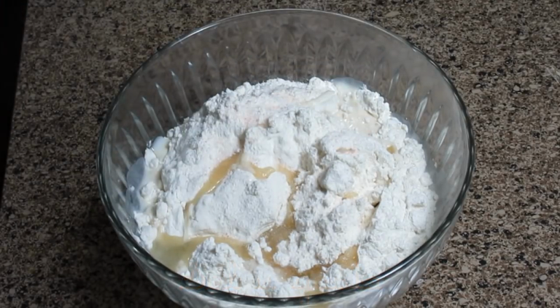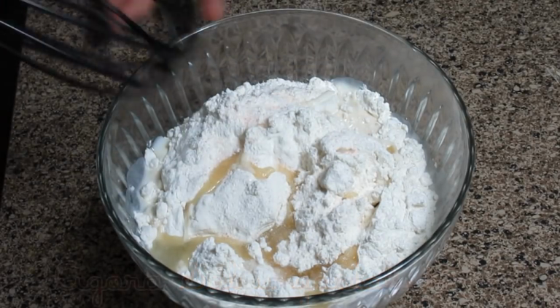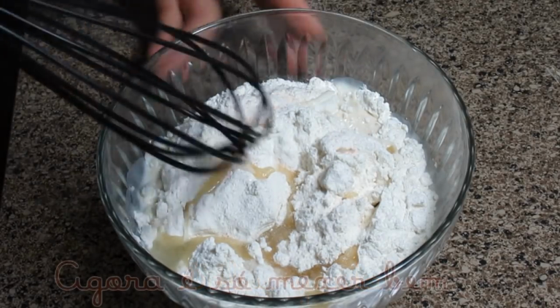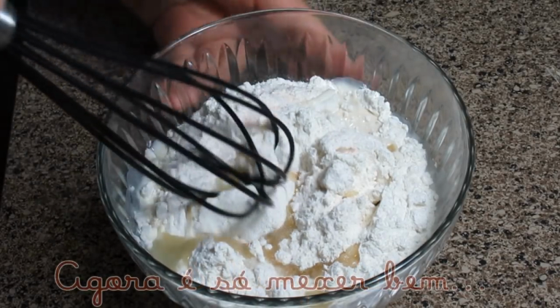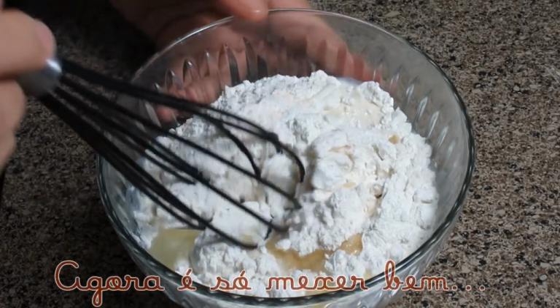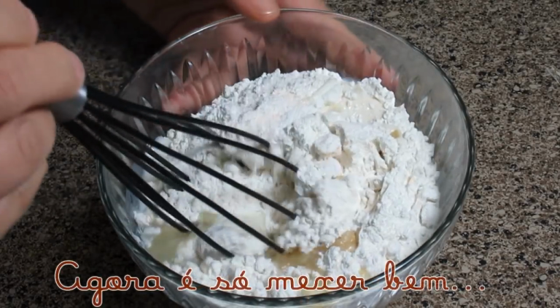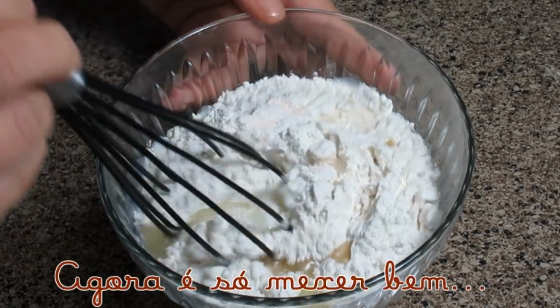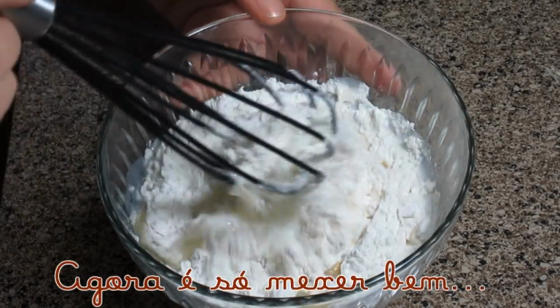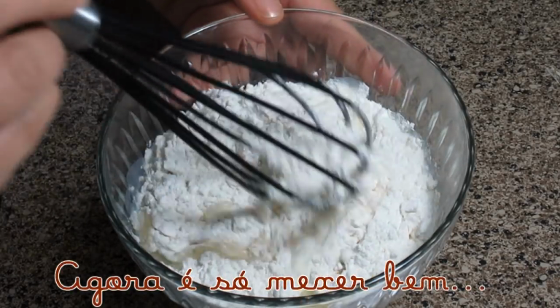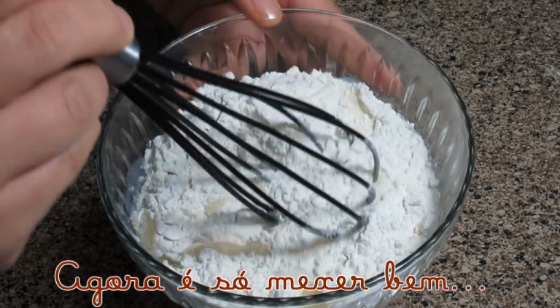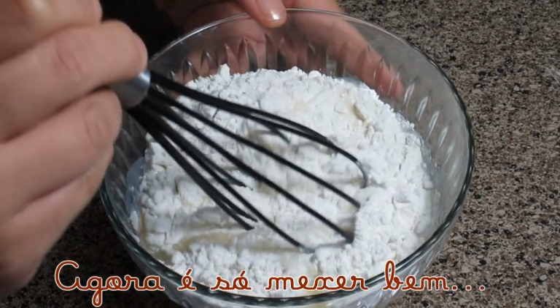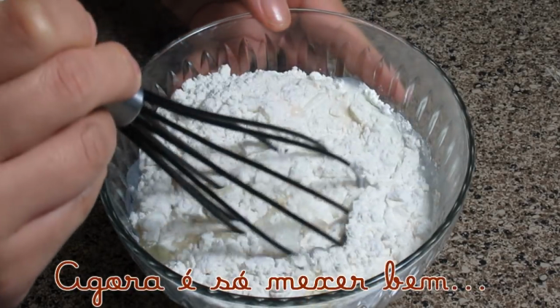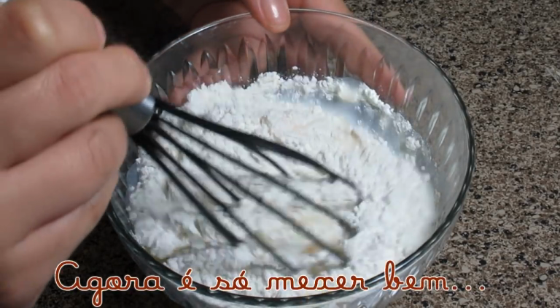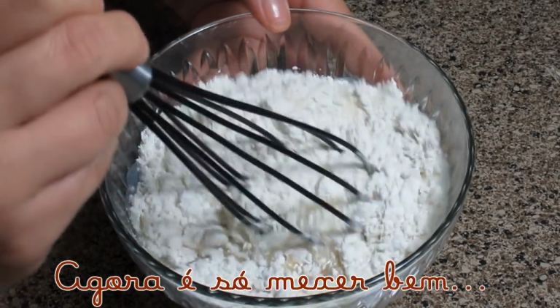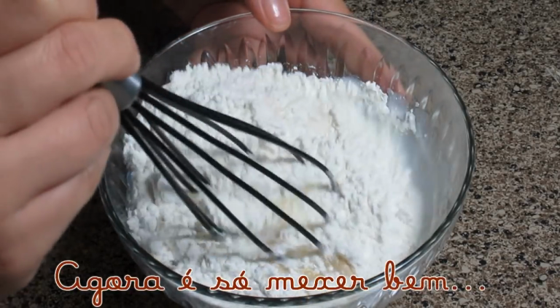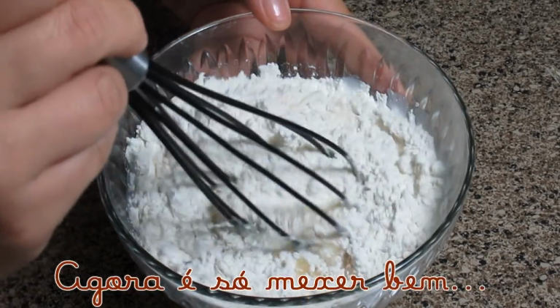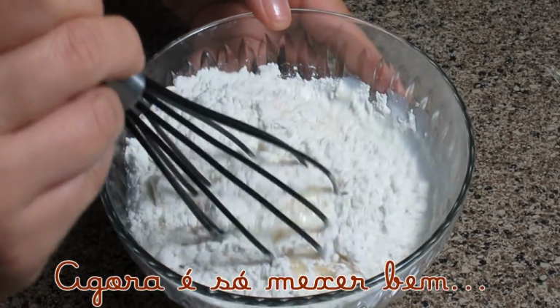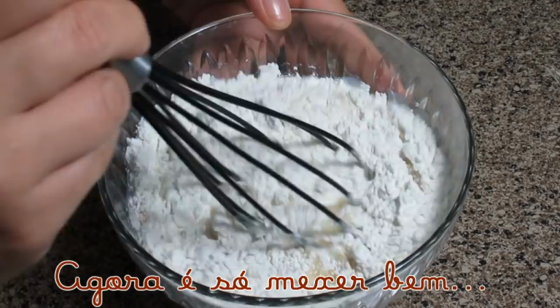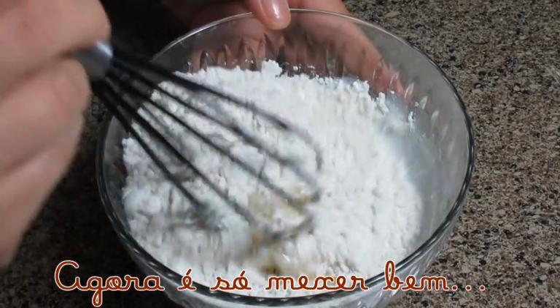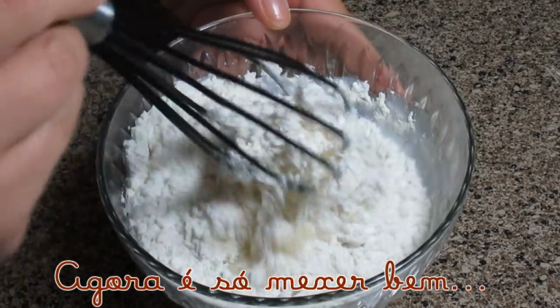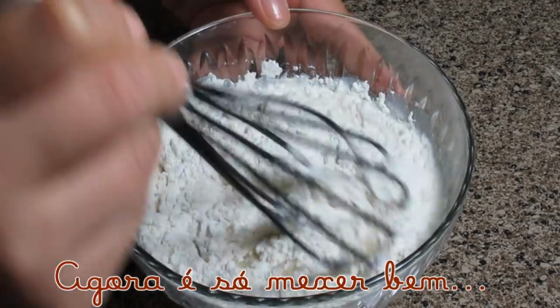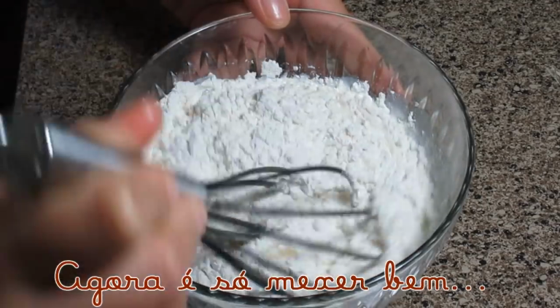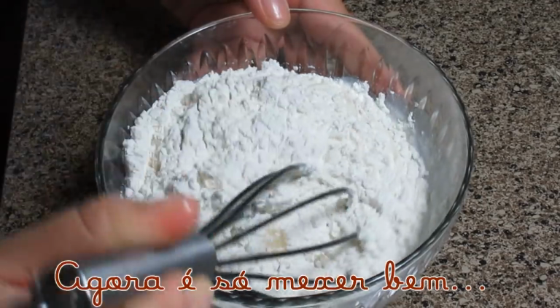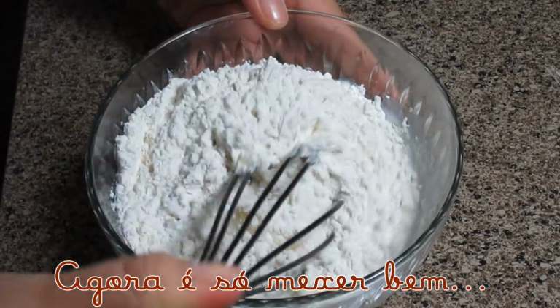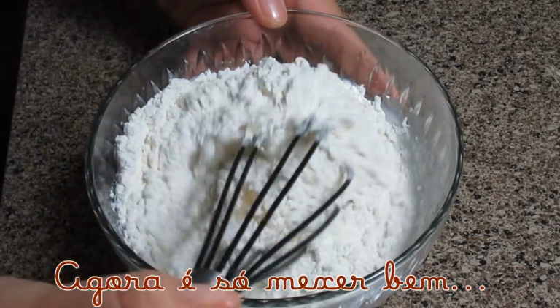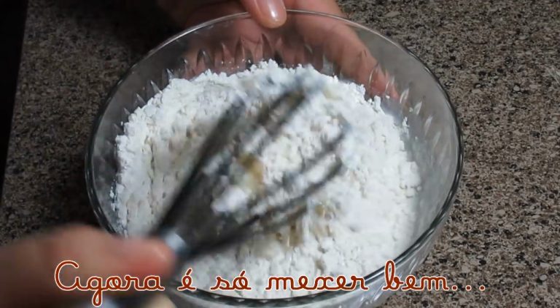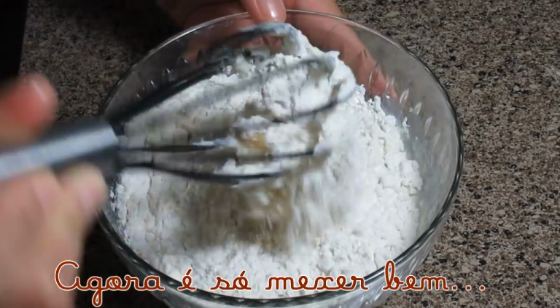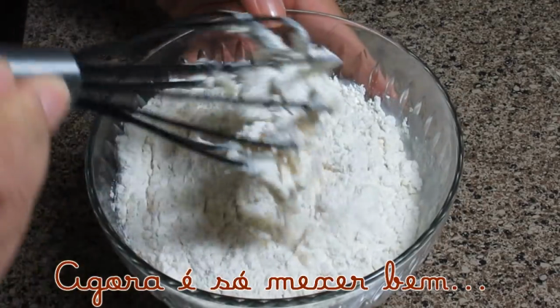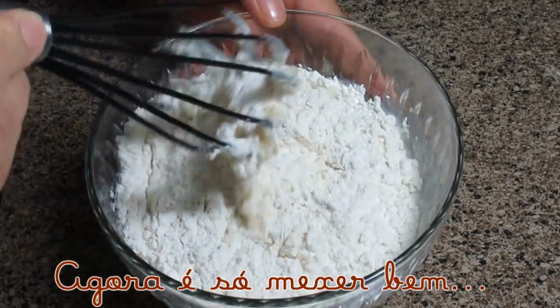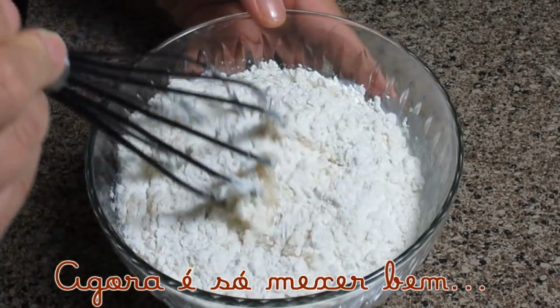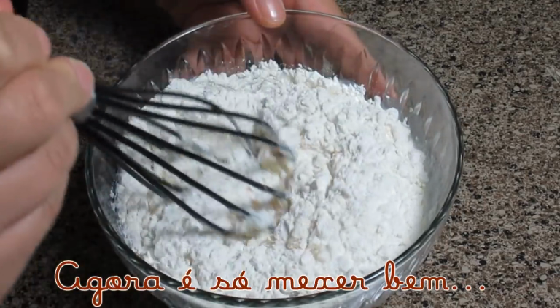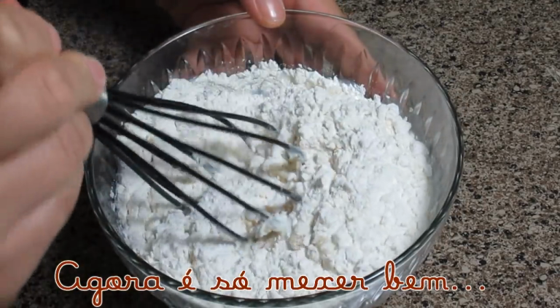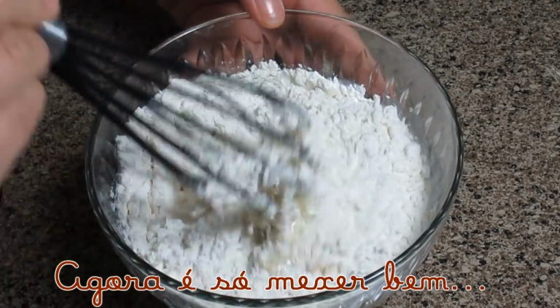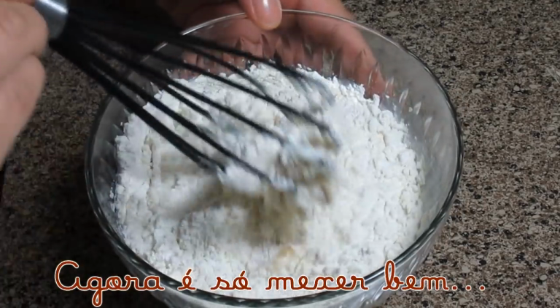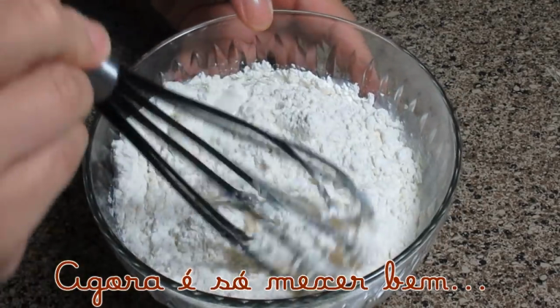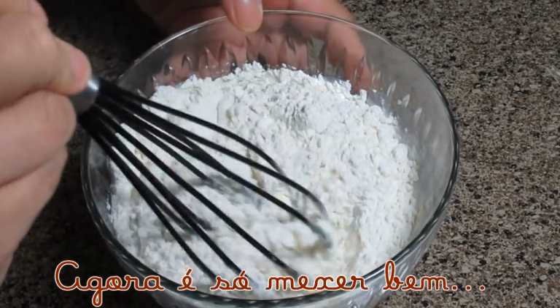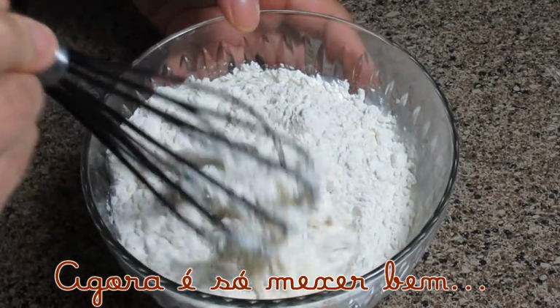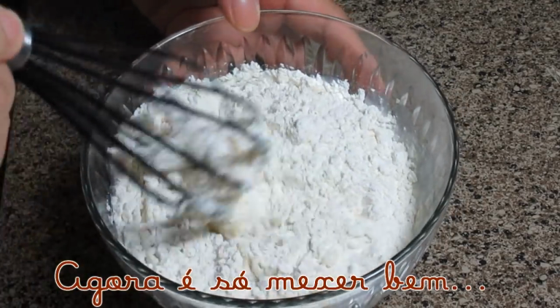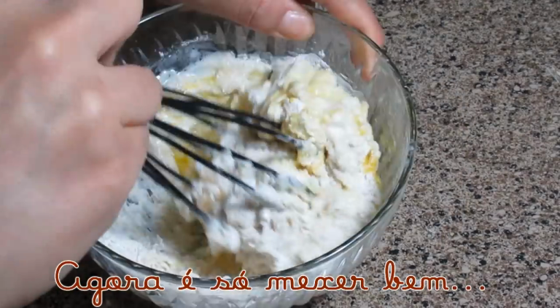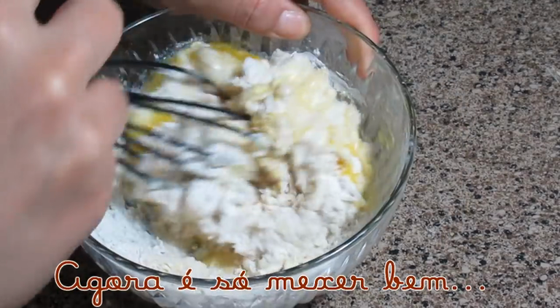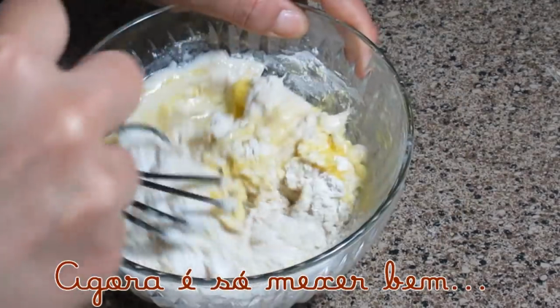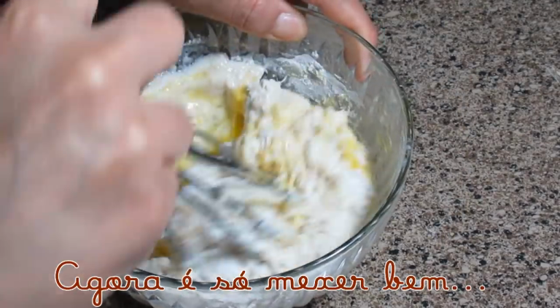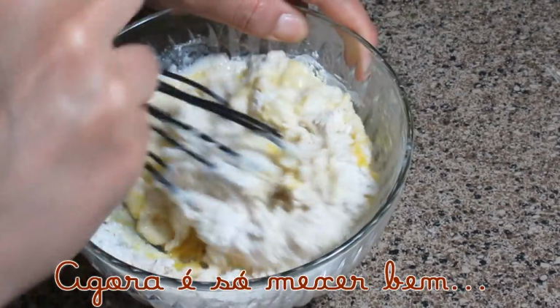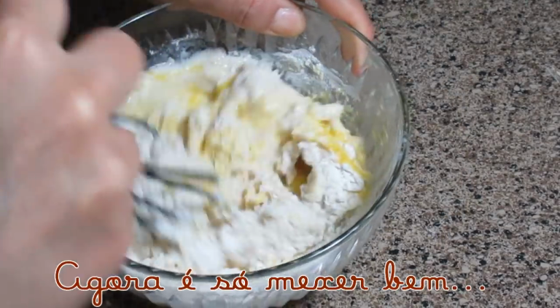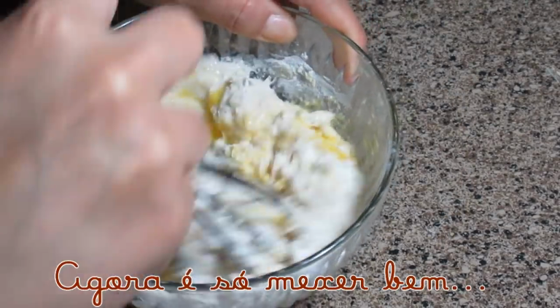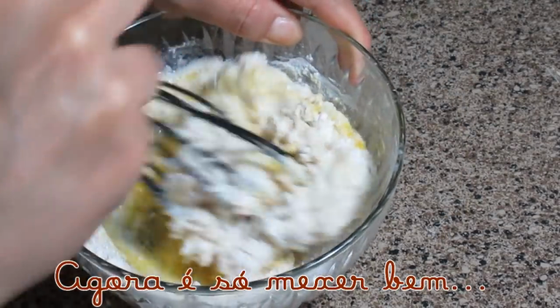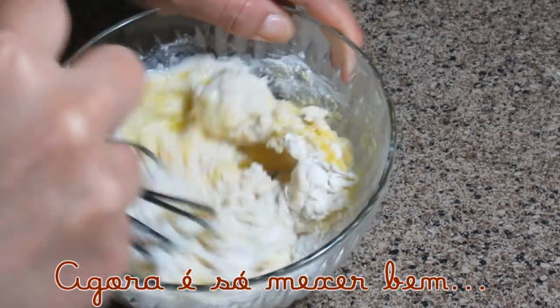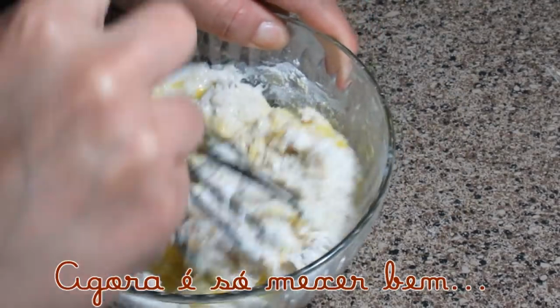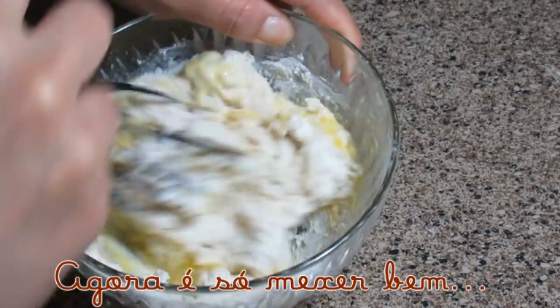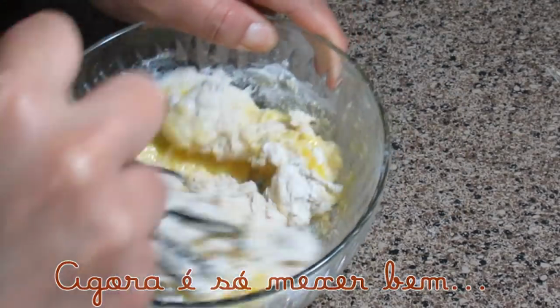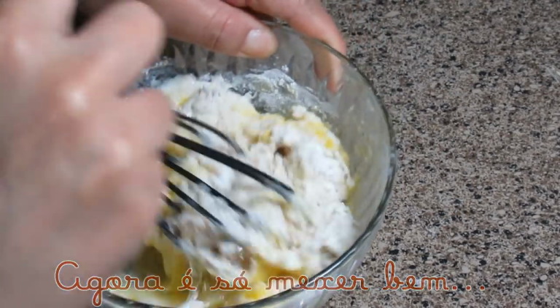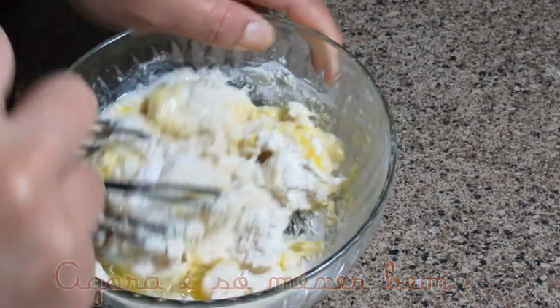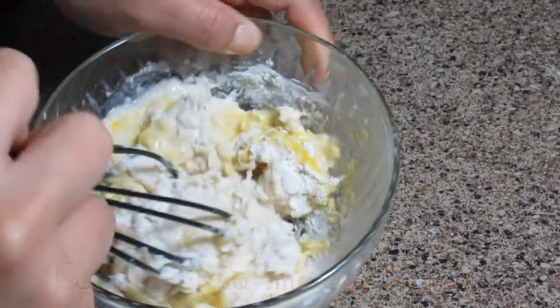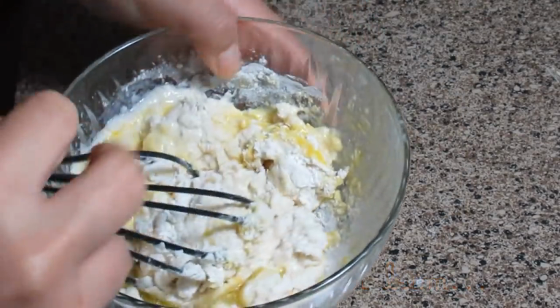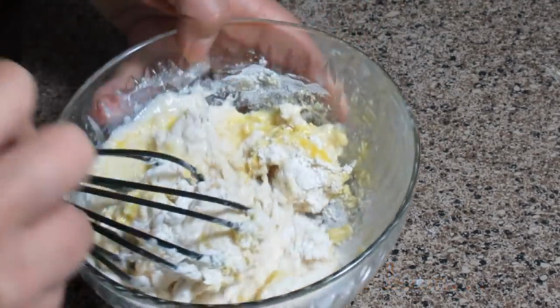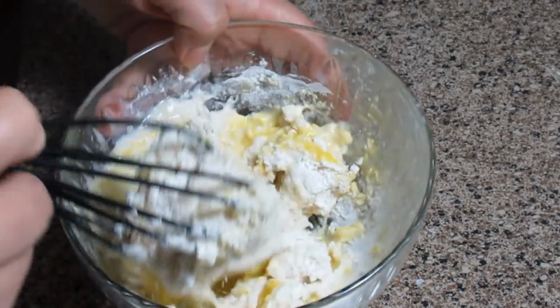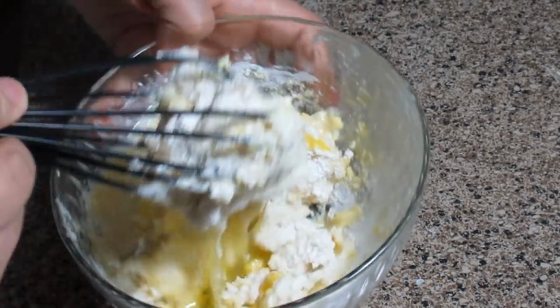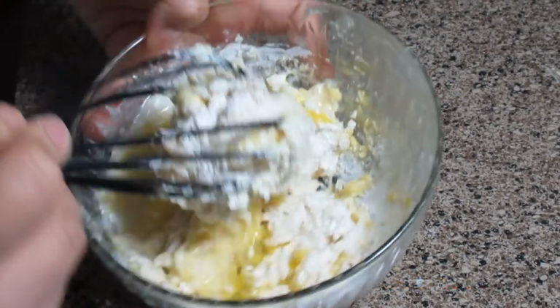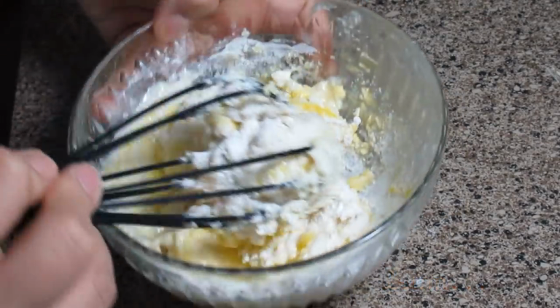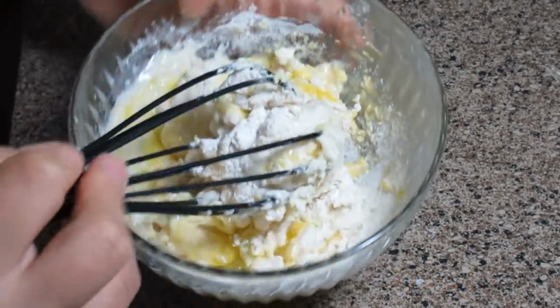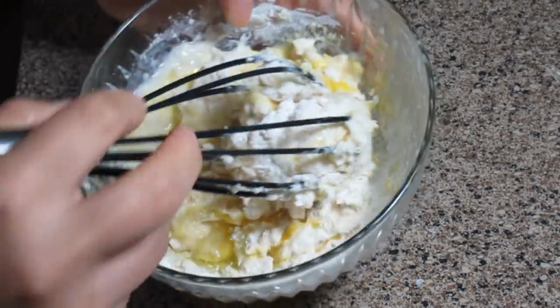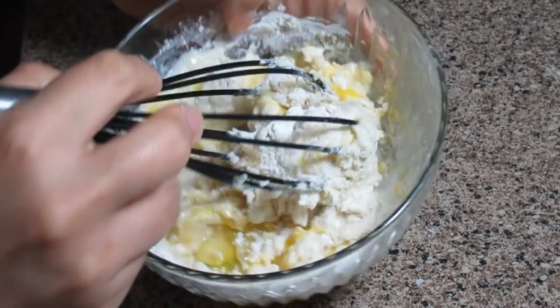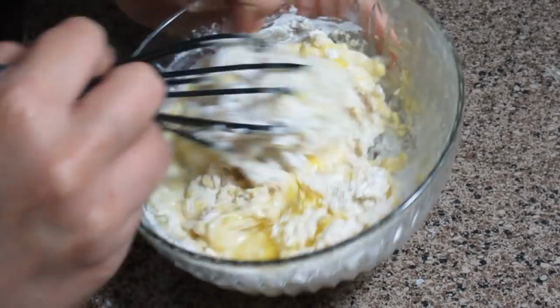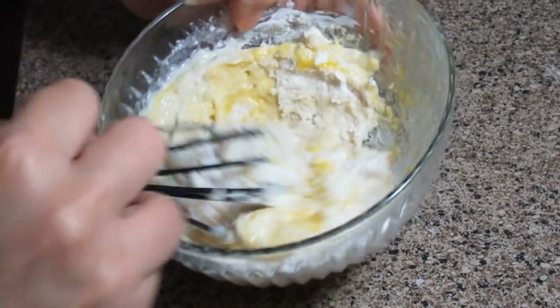Agora é só mexer muito bem. Coloquei em um recipiente um pouco pequeno, mas é só mexer, não tem nenhum segredo.